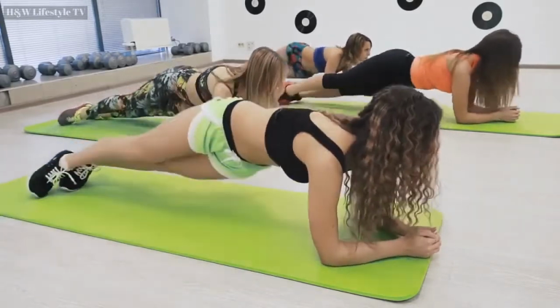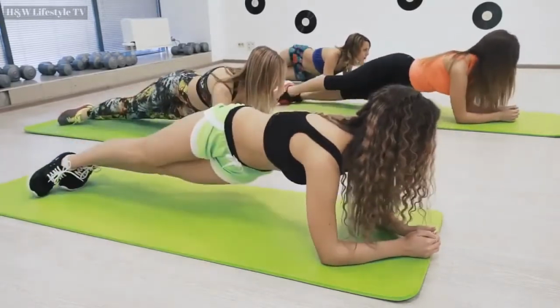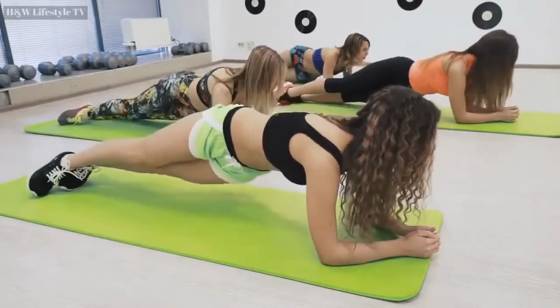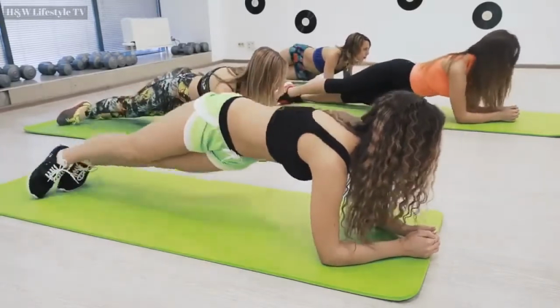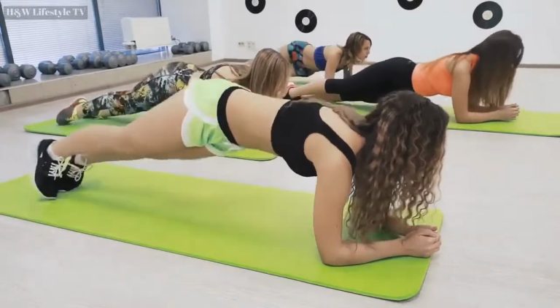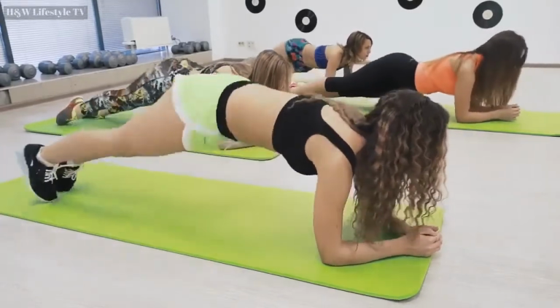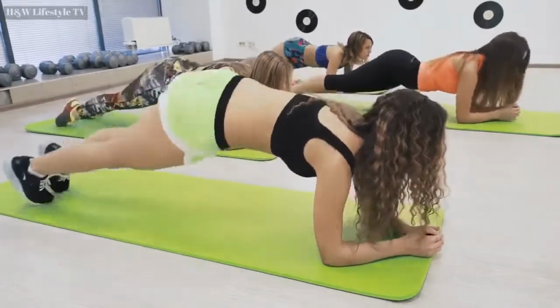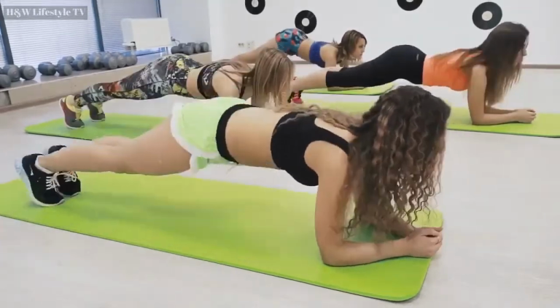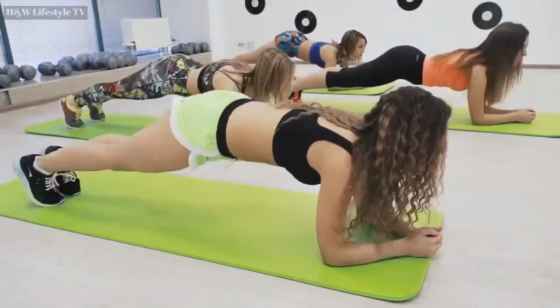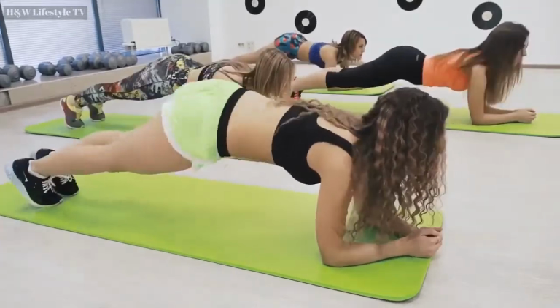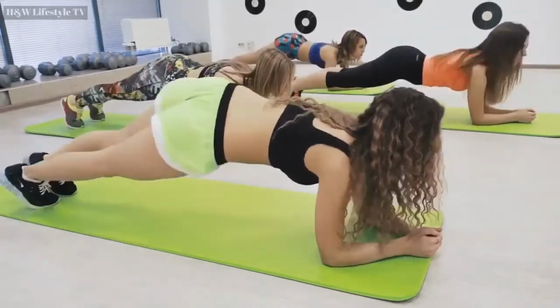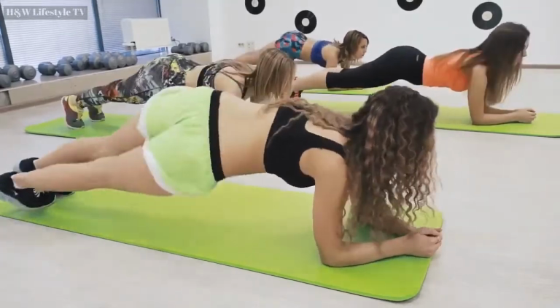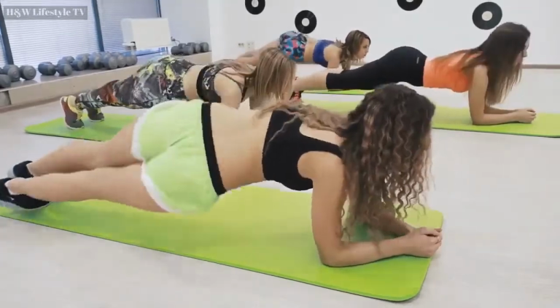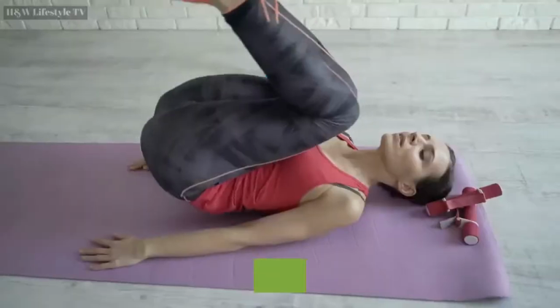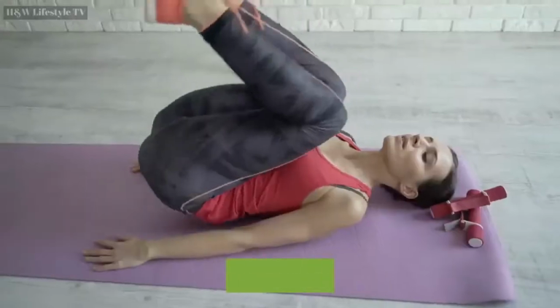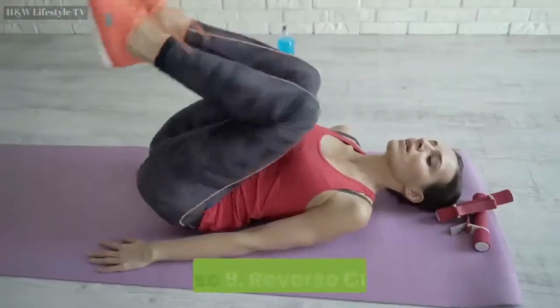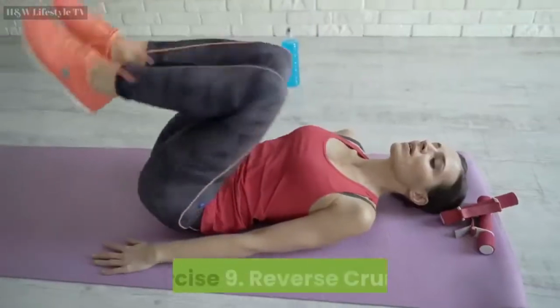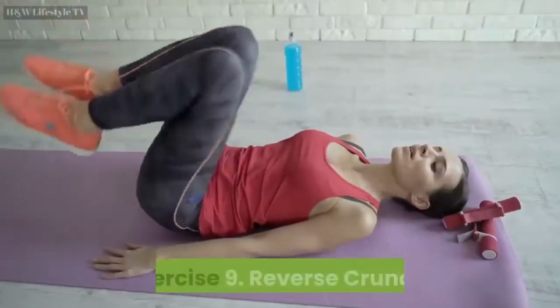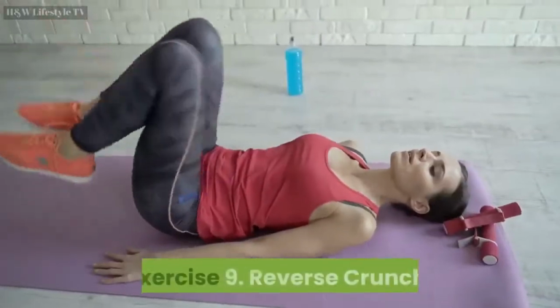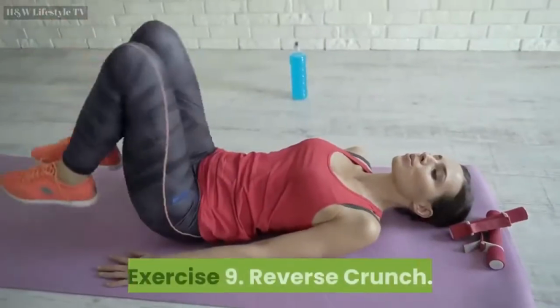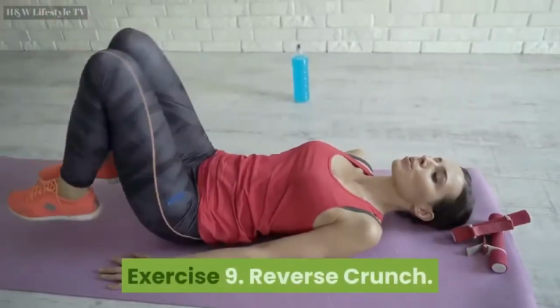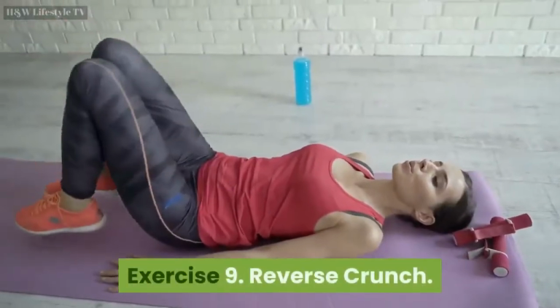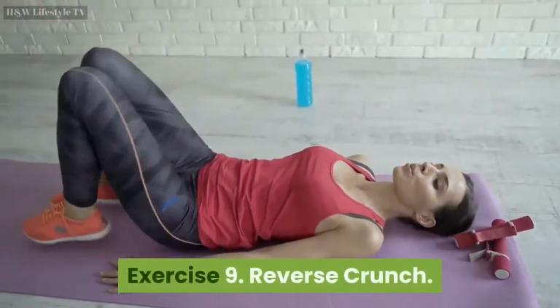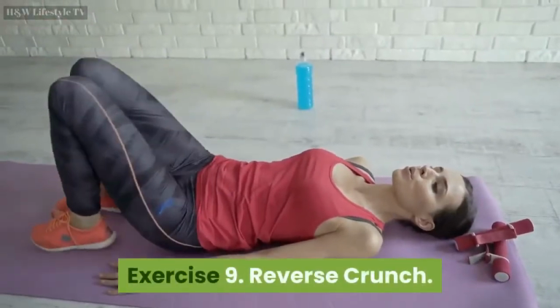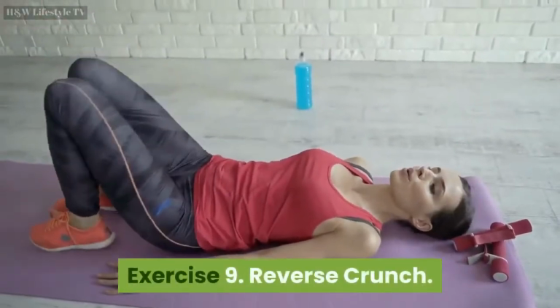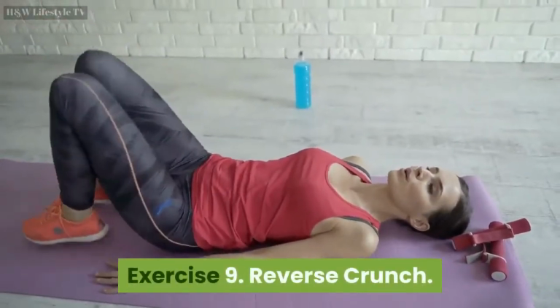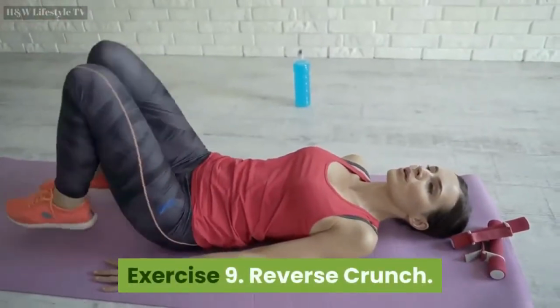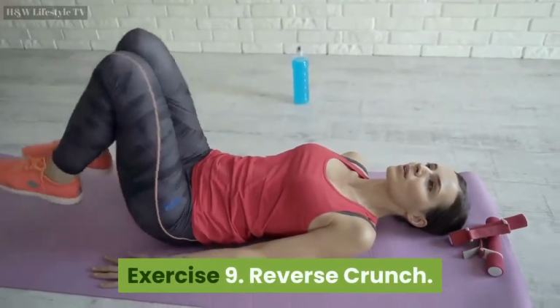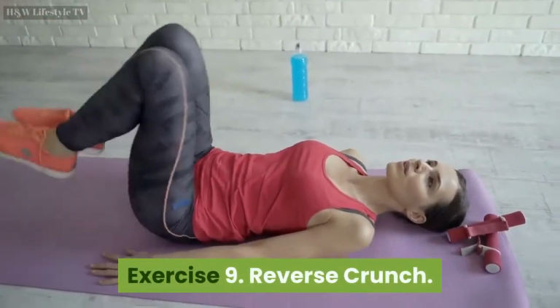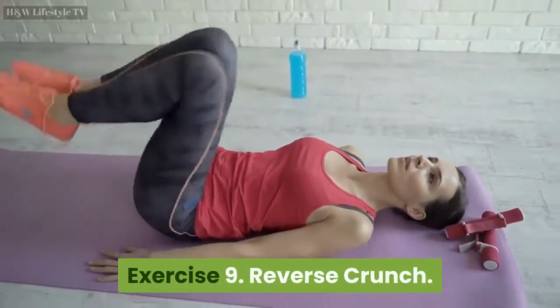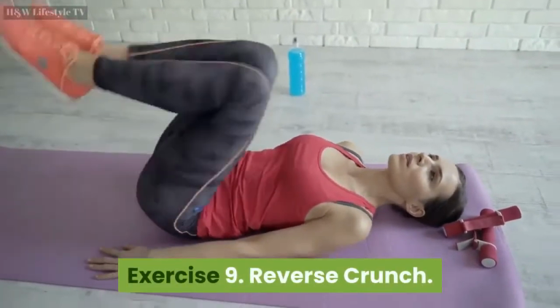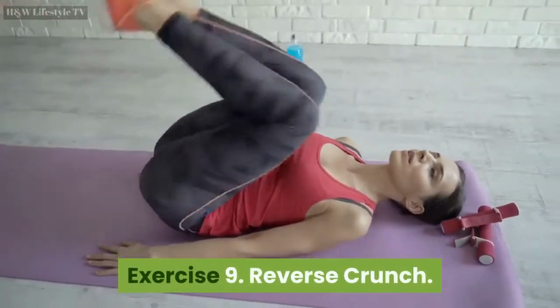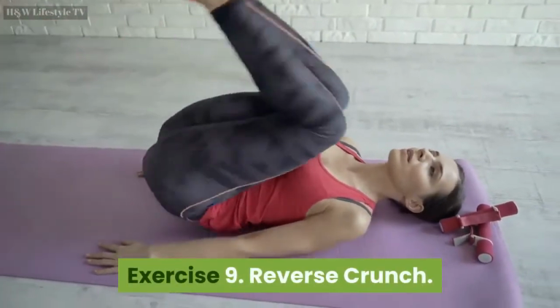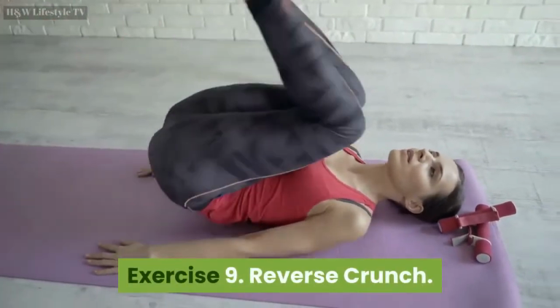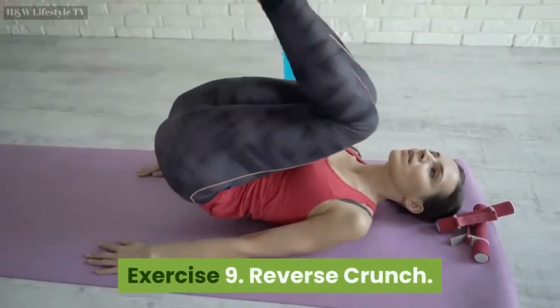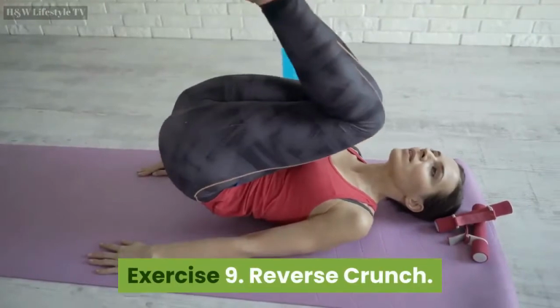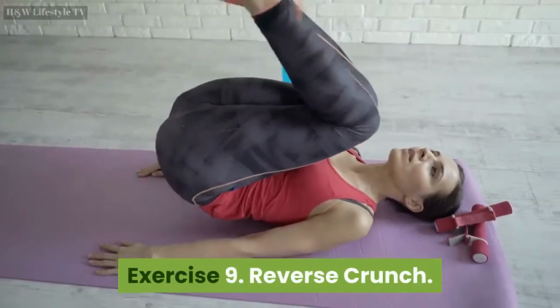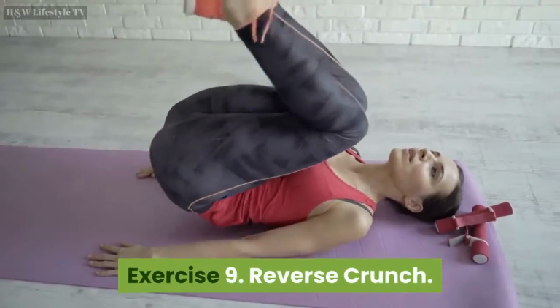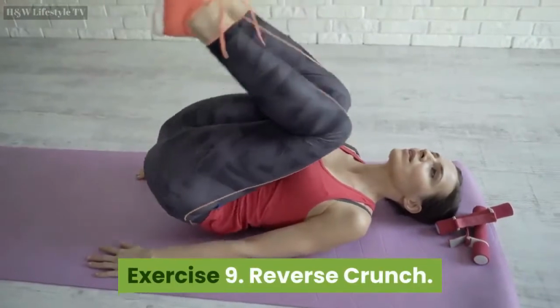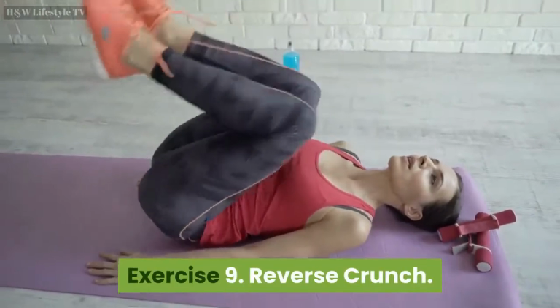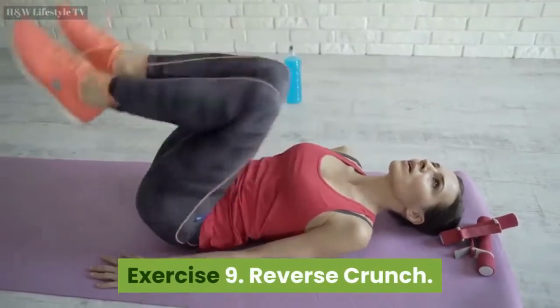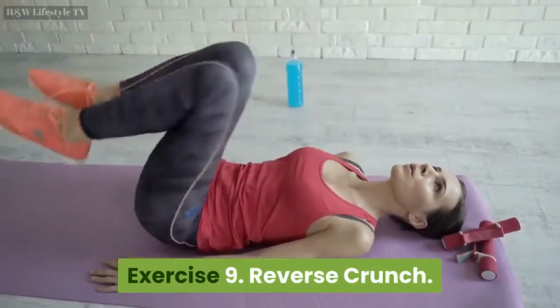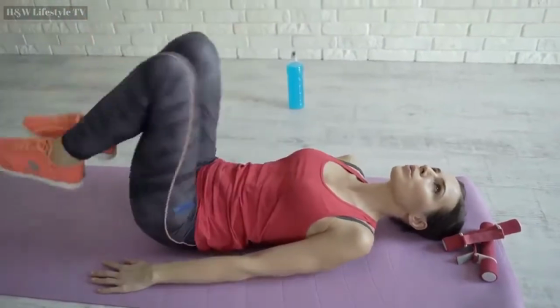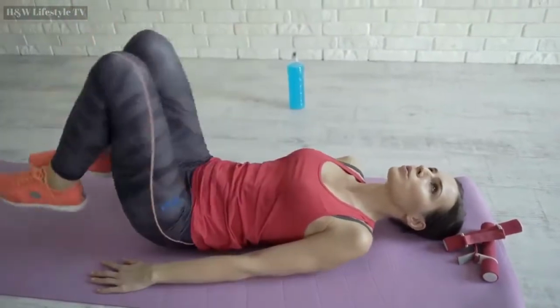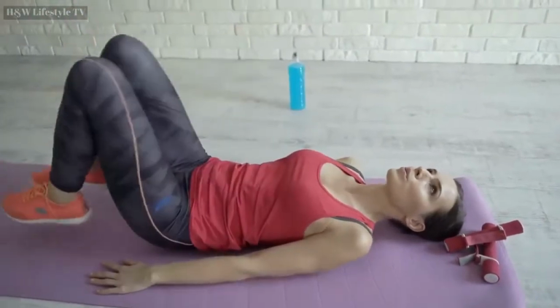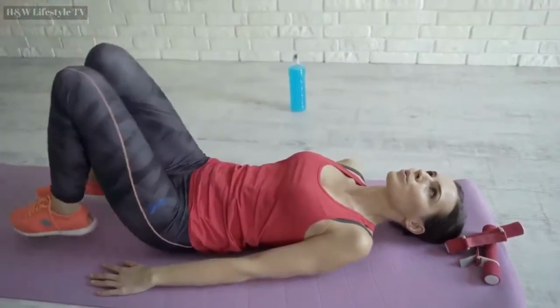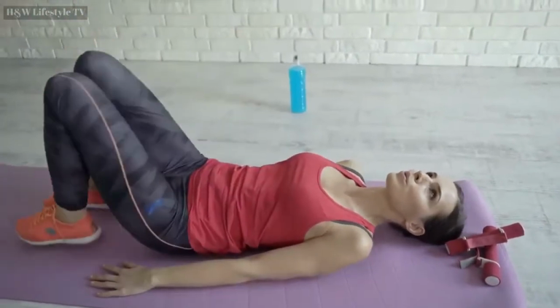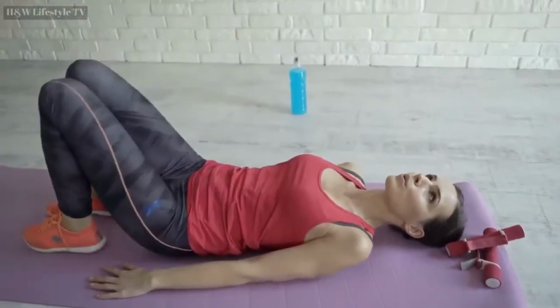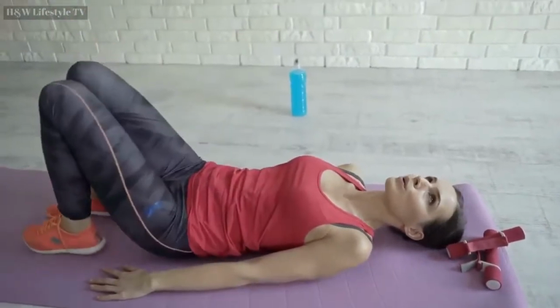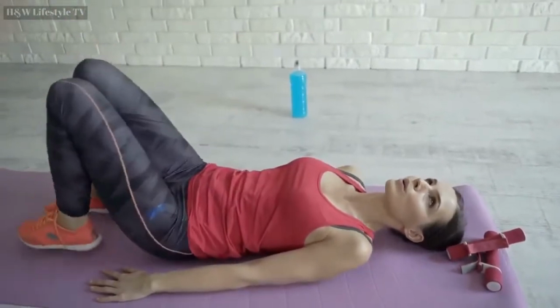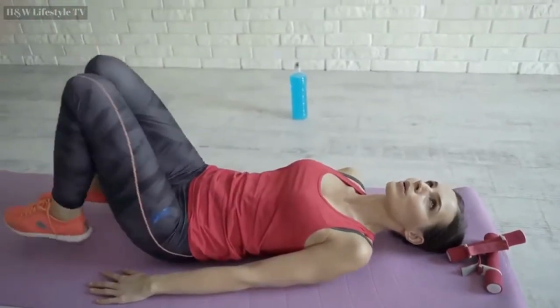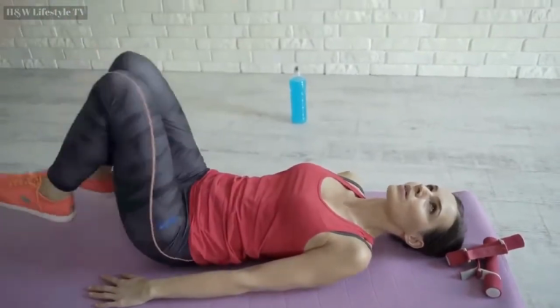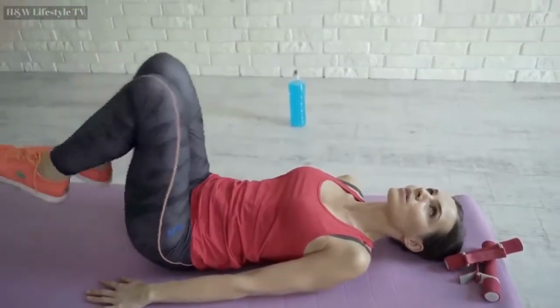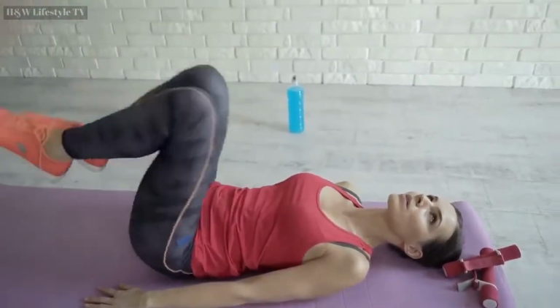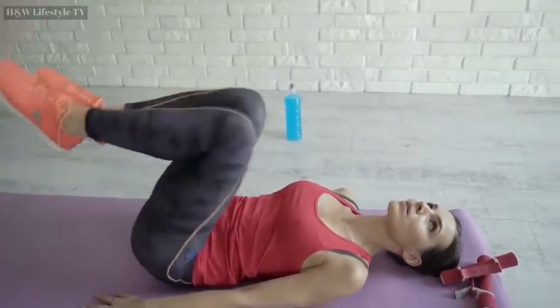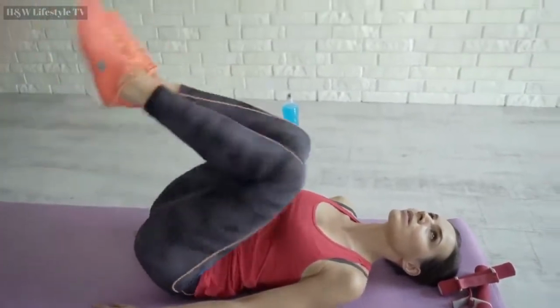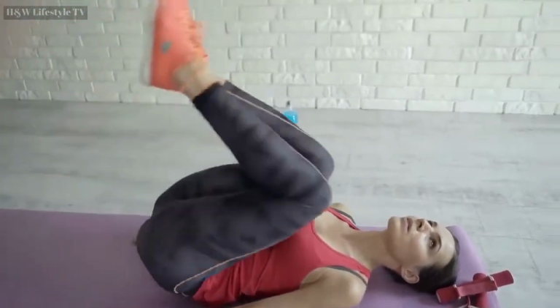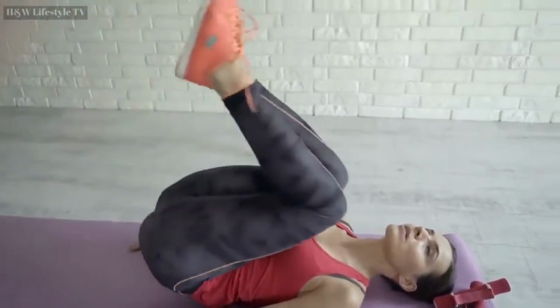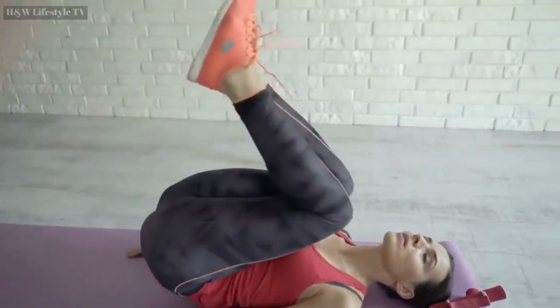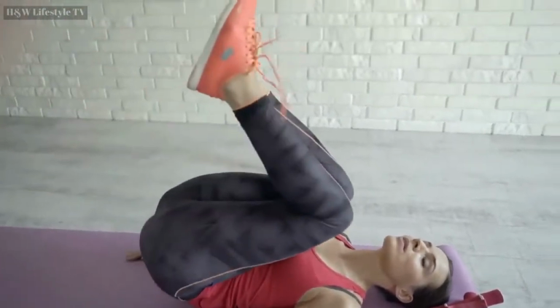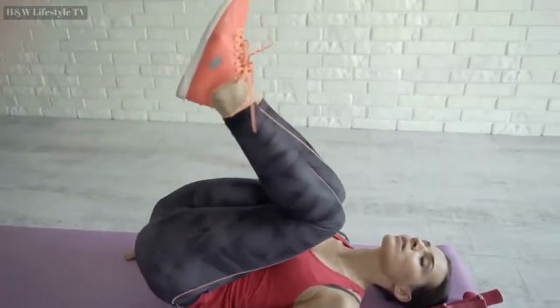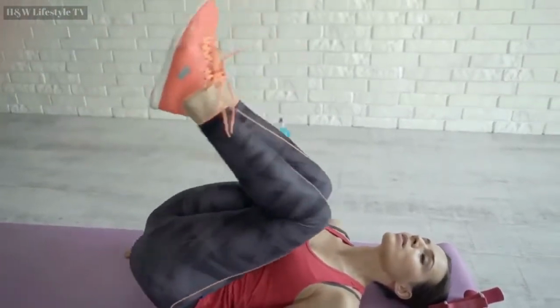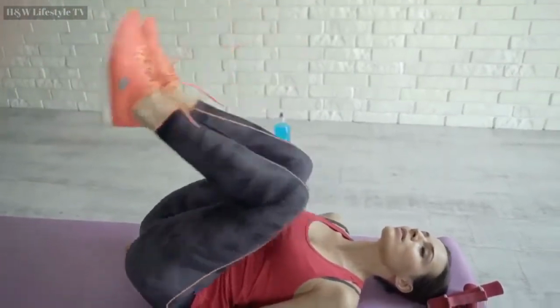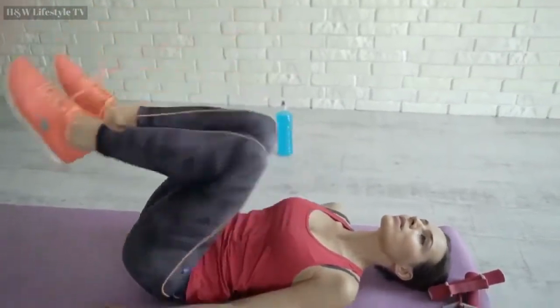Exercise 9: Reverse Crunch. Repeat for 30 seconds. Countdown starts now.